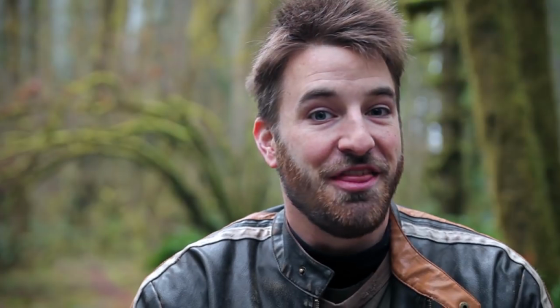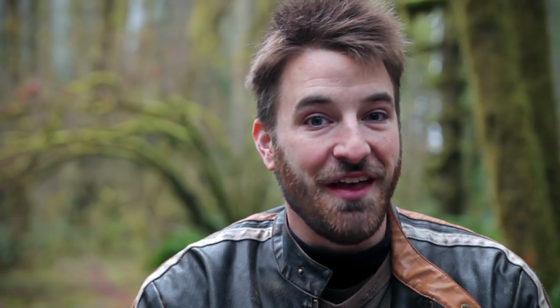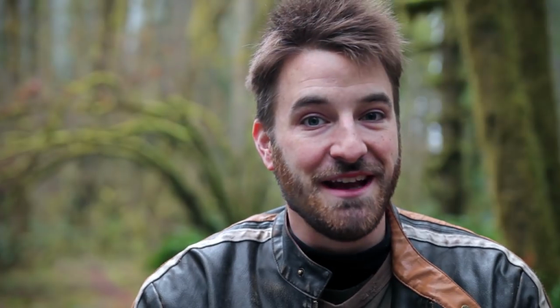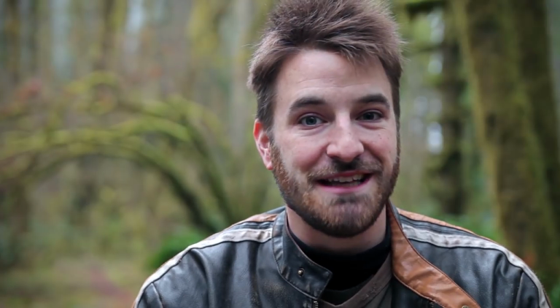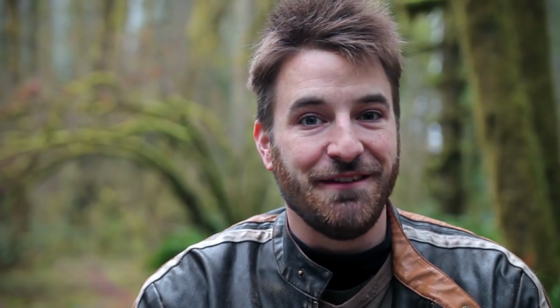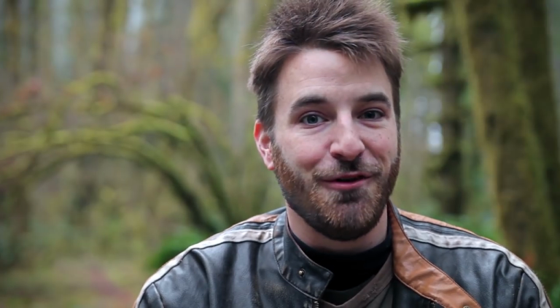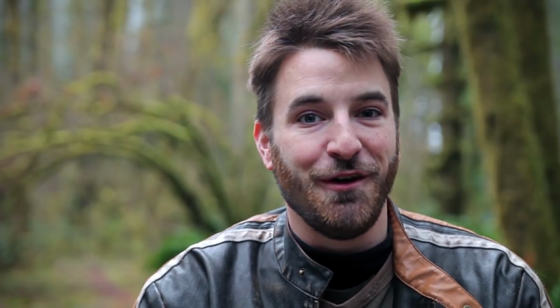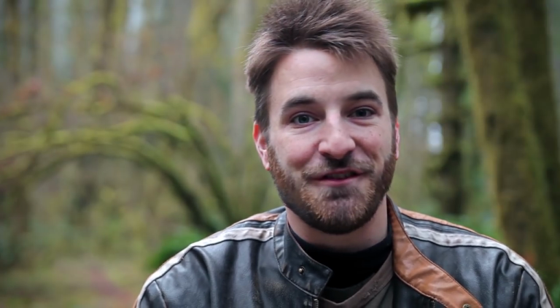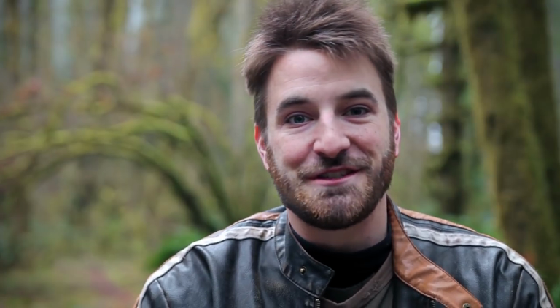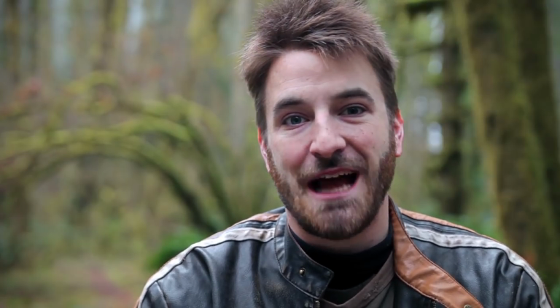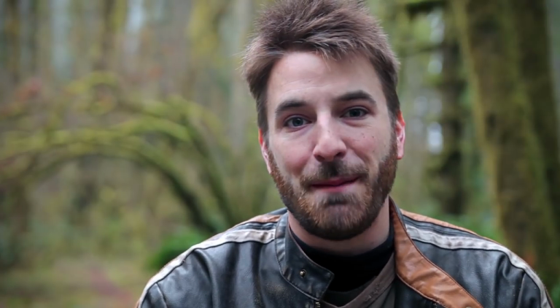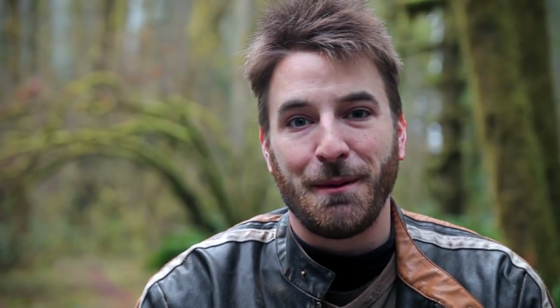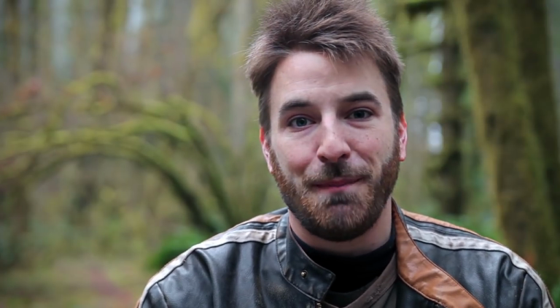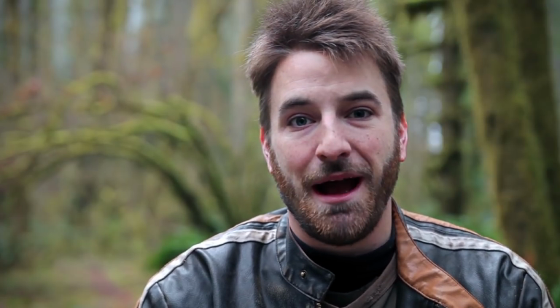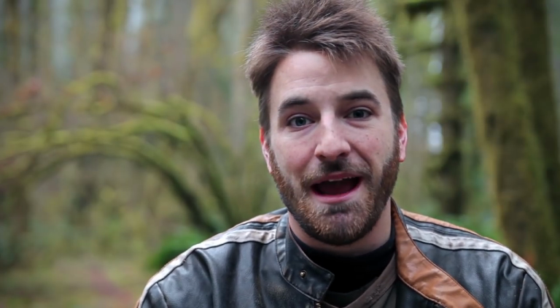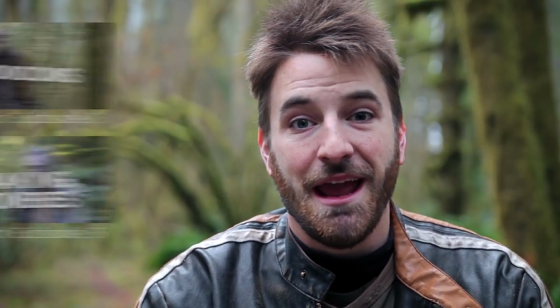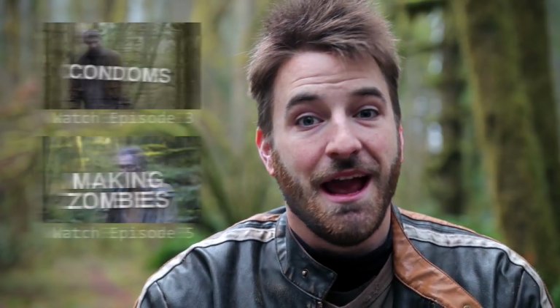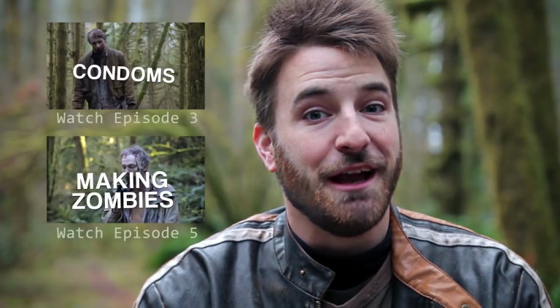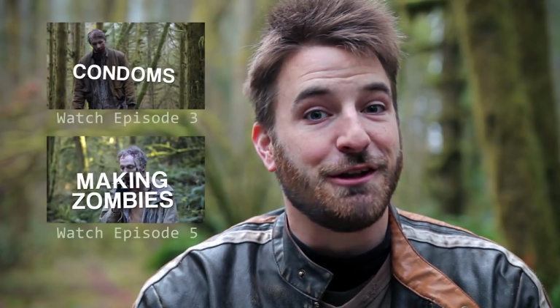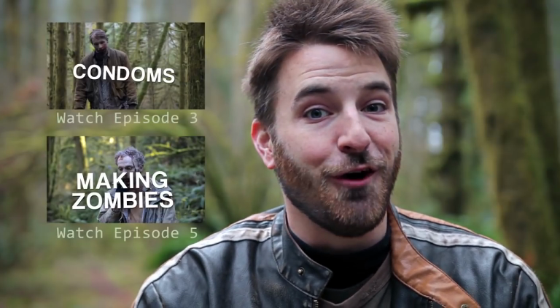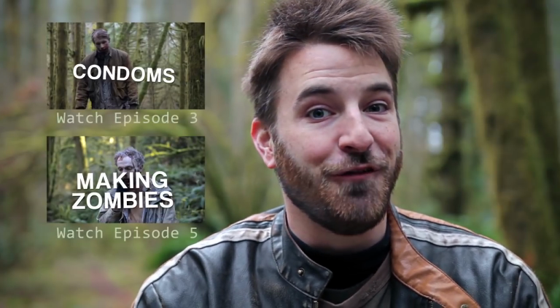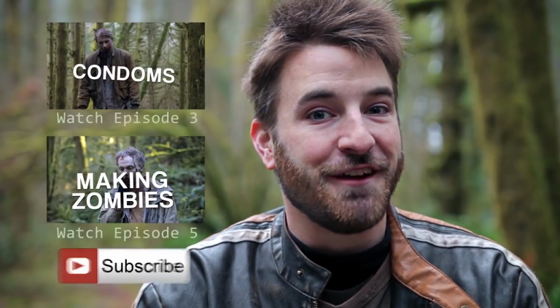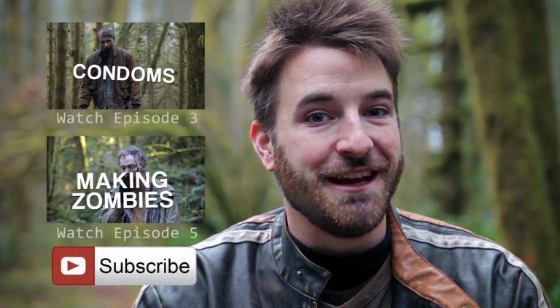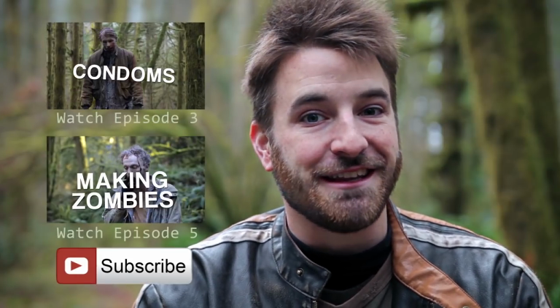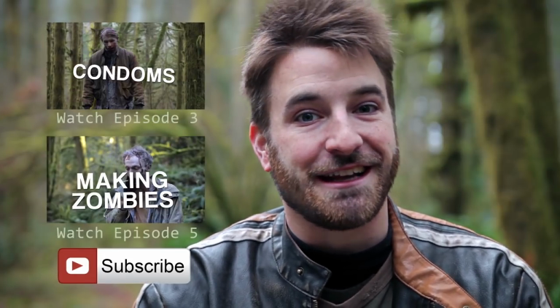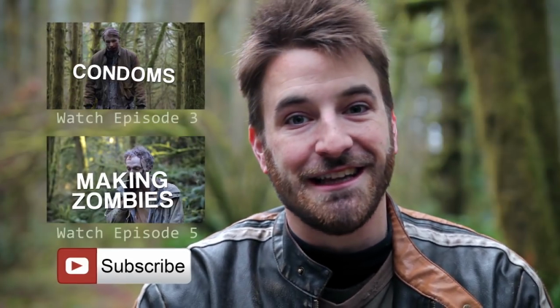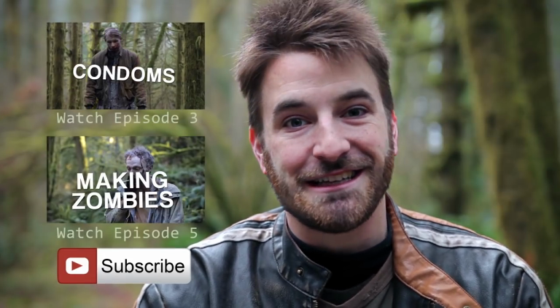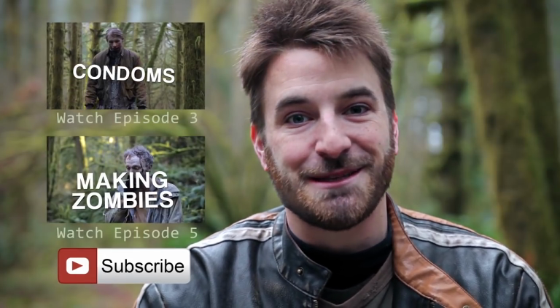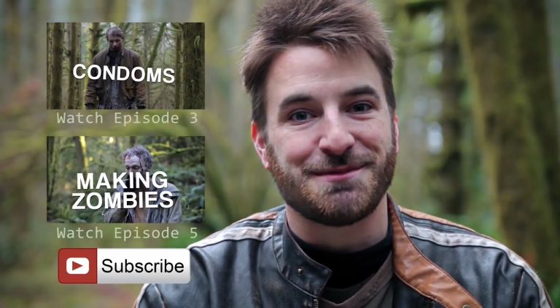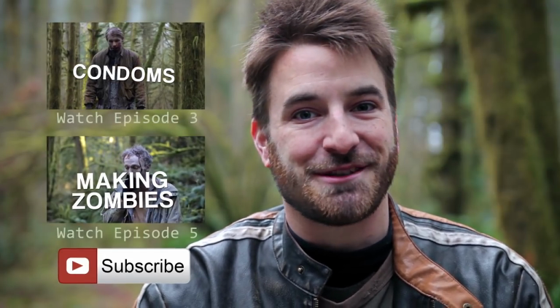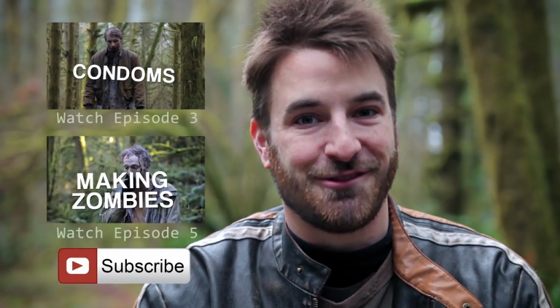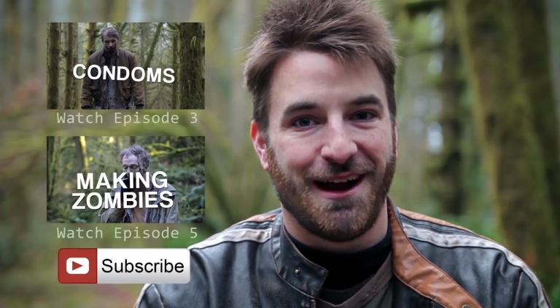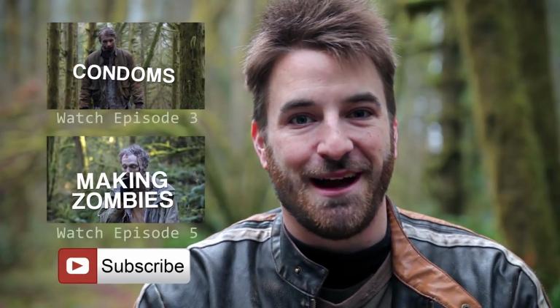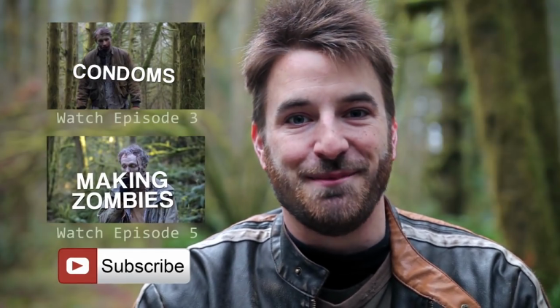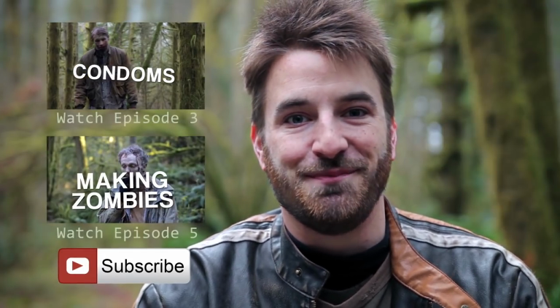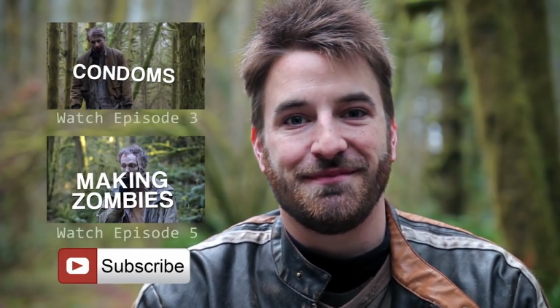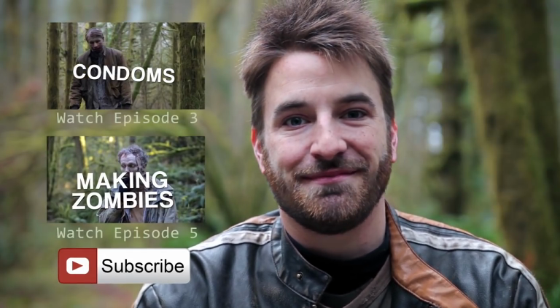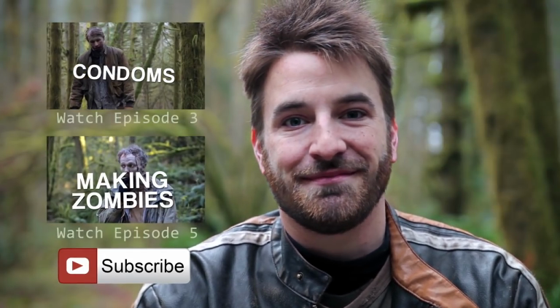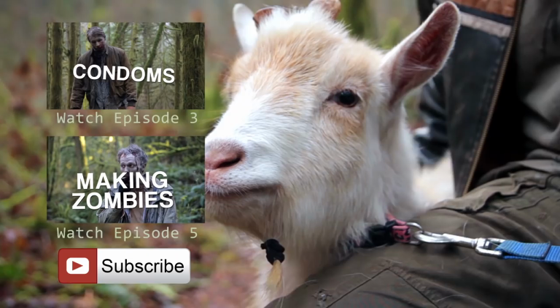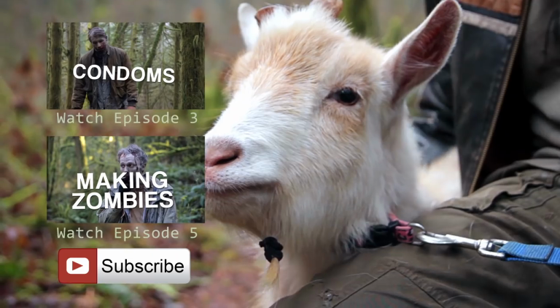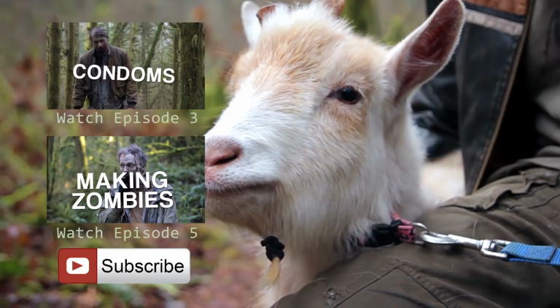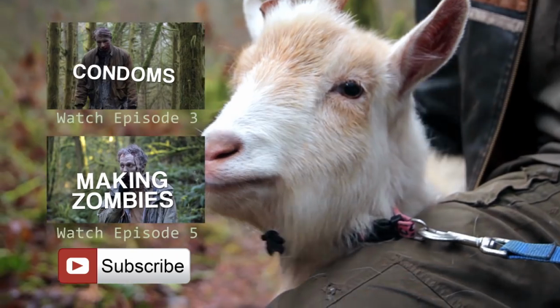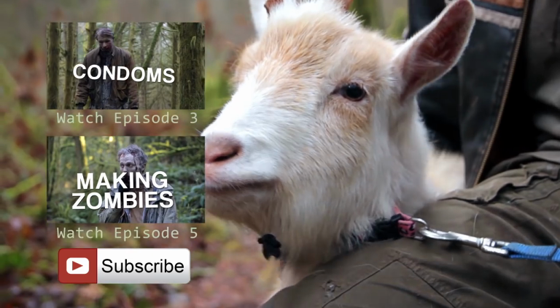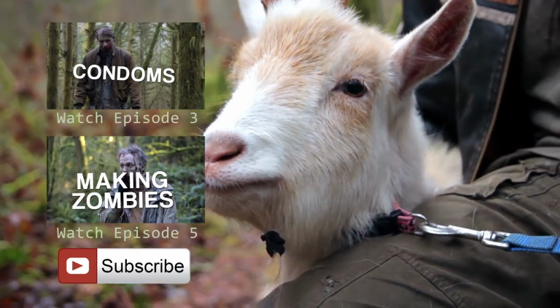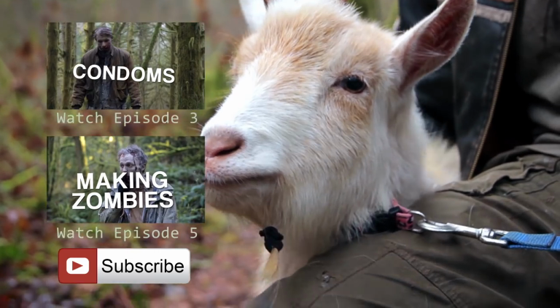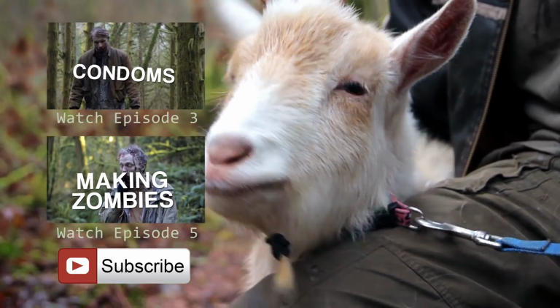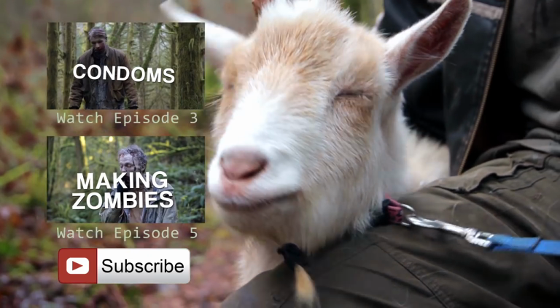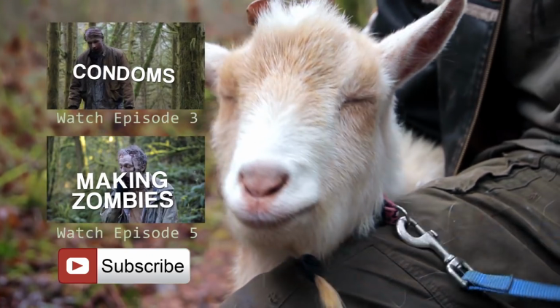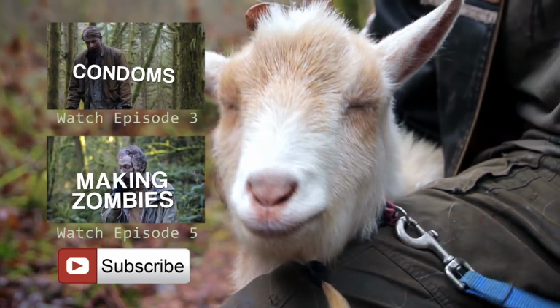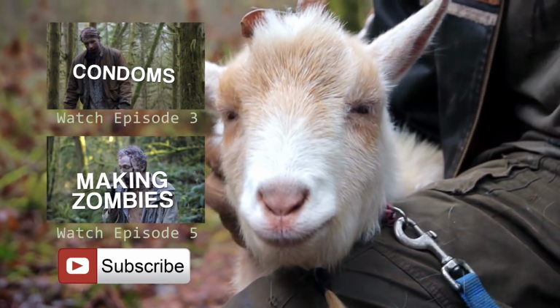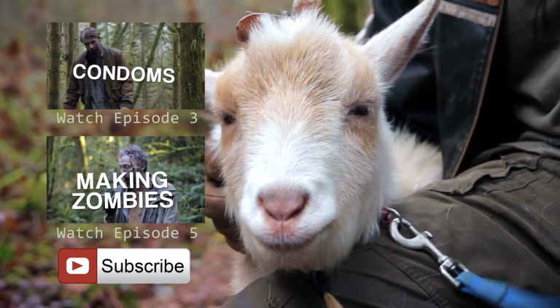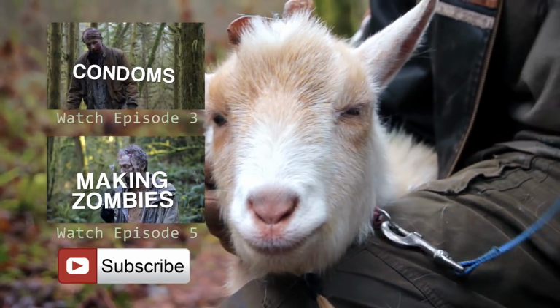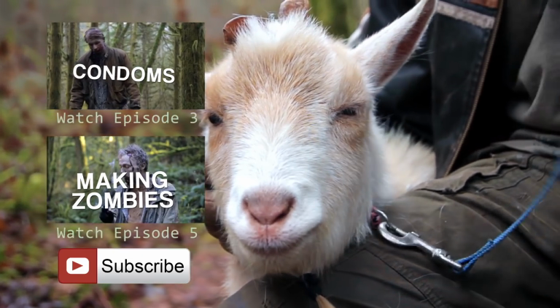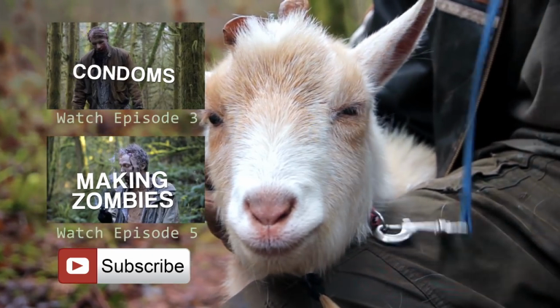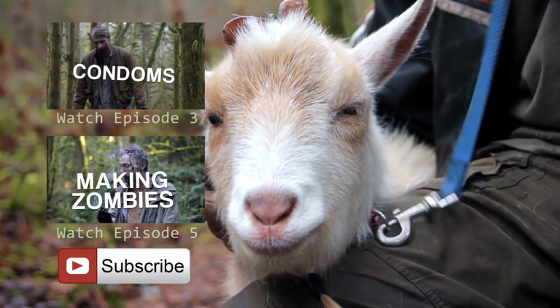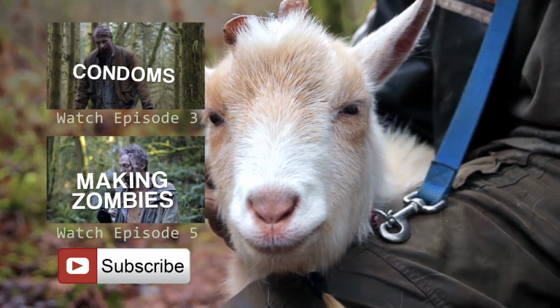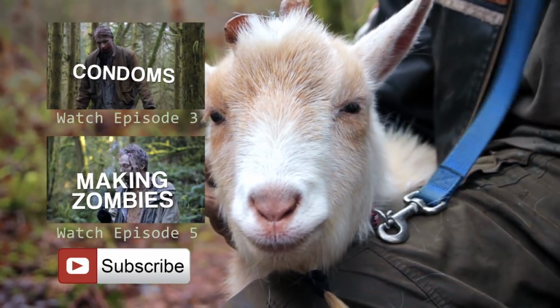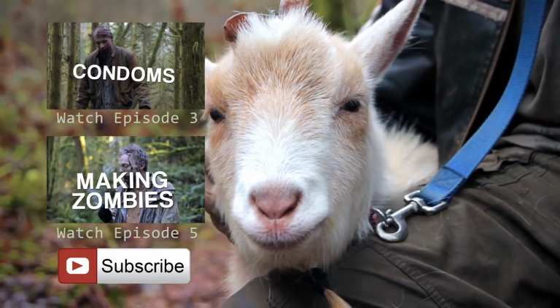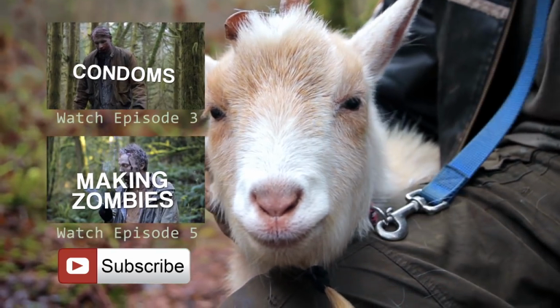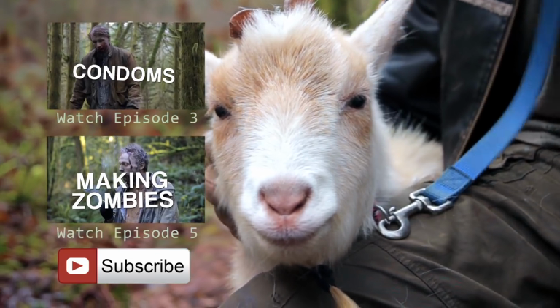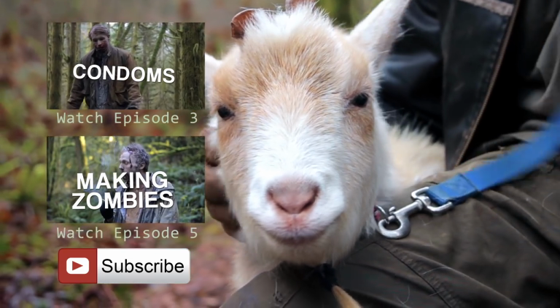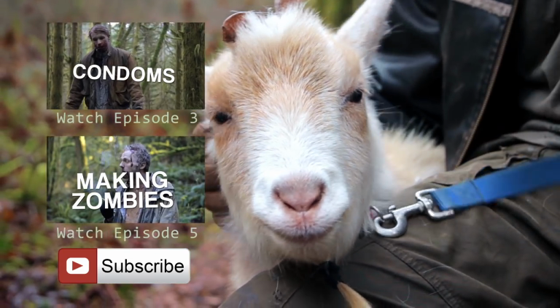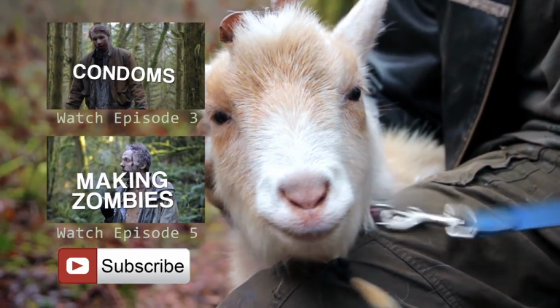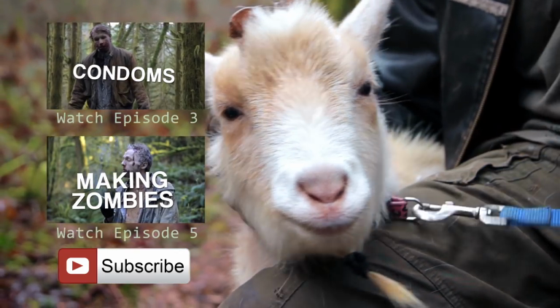Thanks everyone for stopping by. Don't forget to click subscribe. I'll see you next time. Bye.